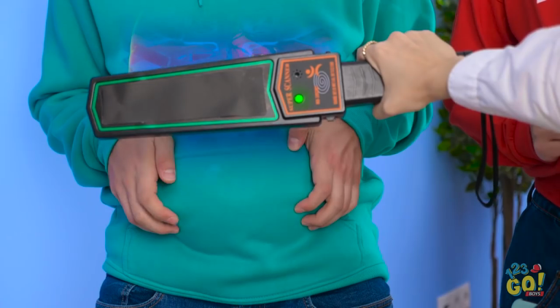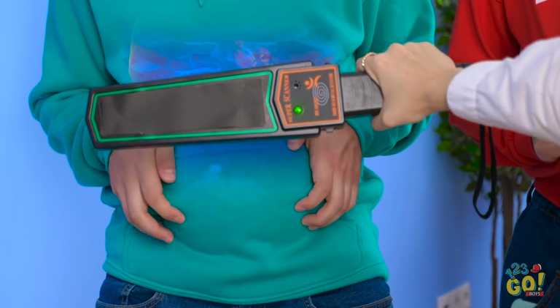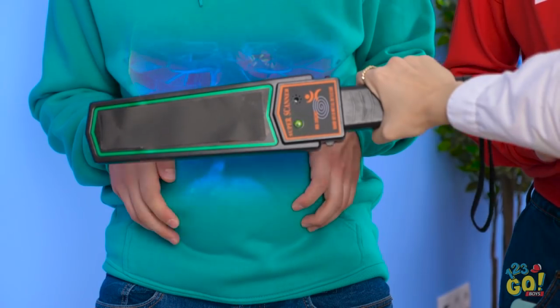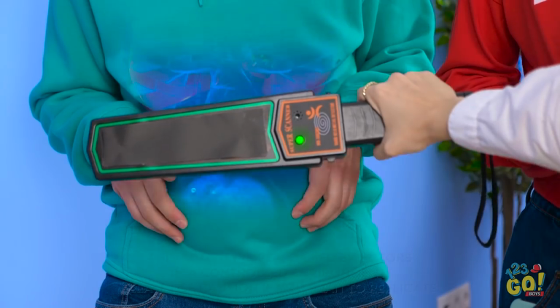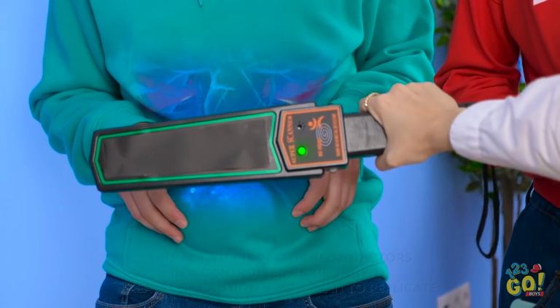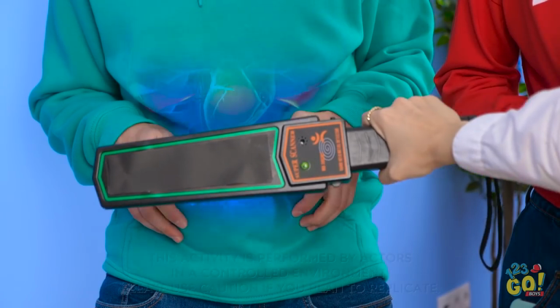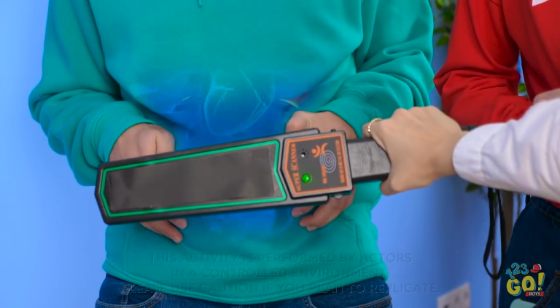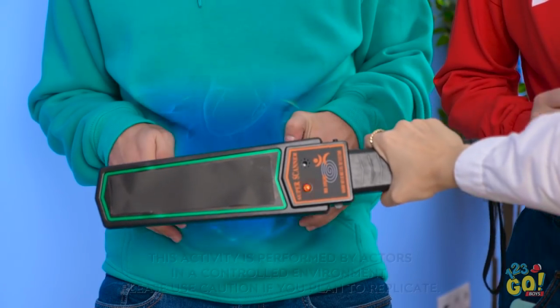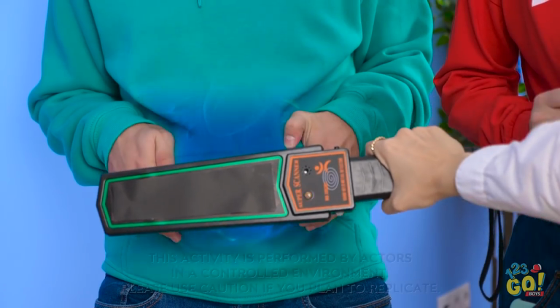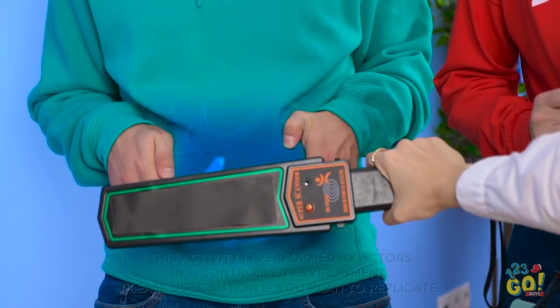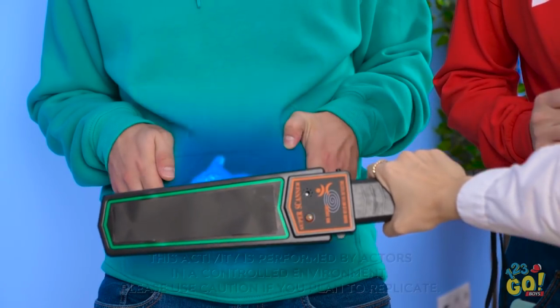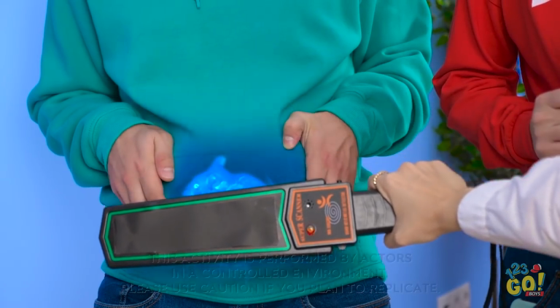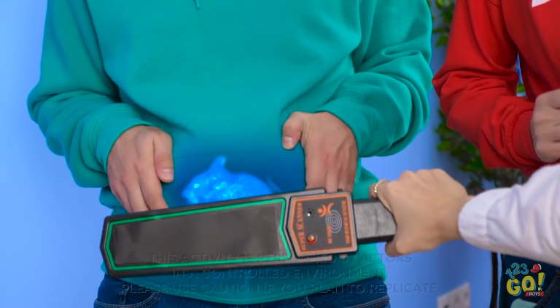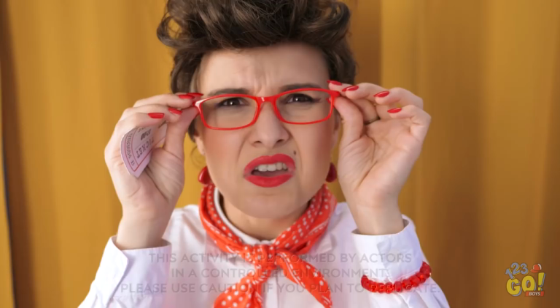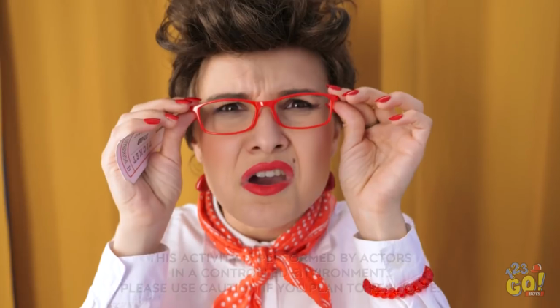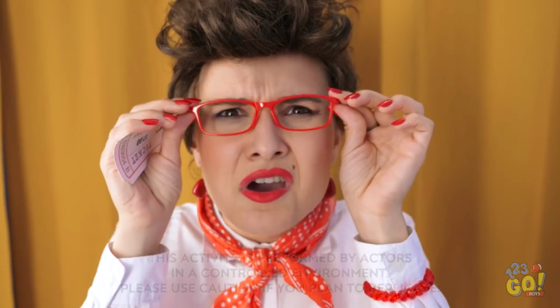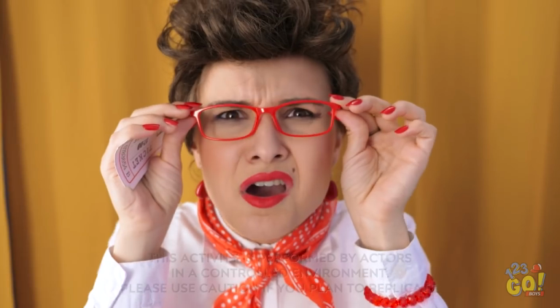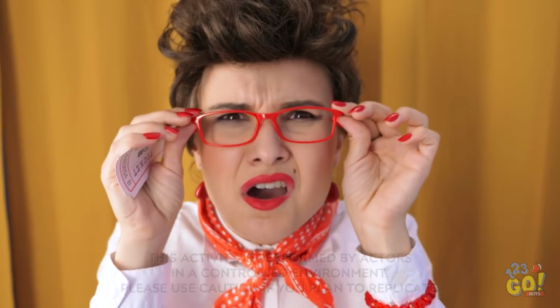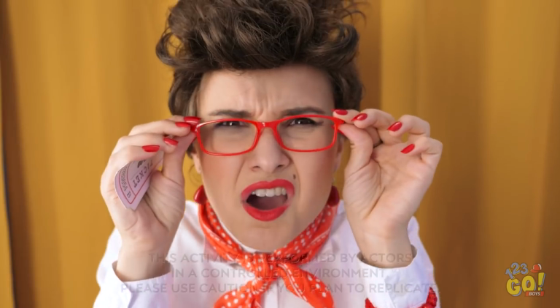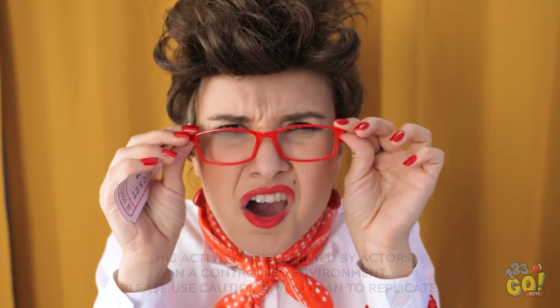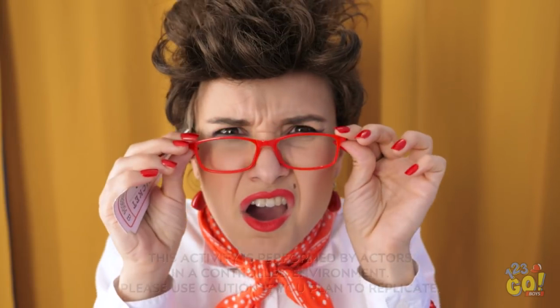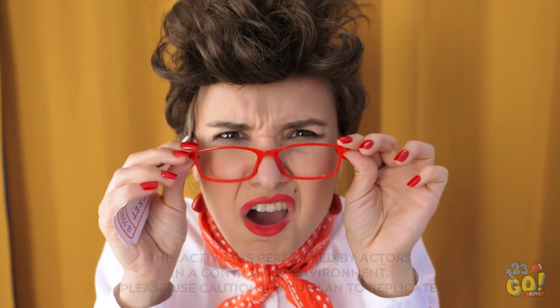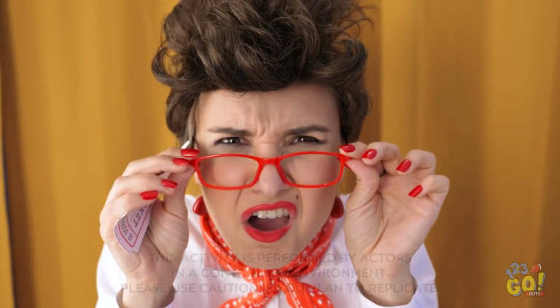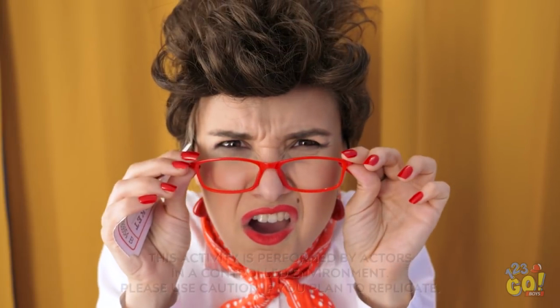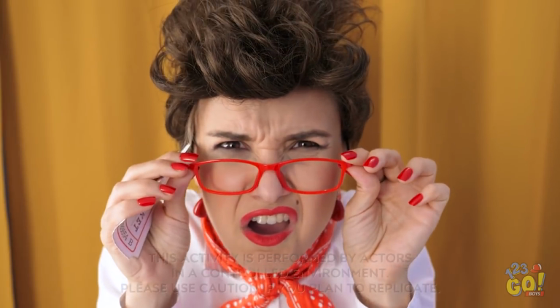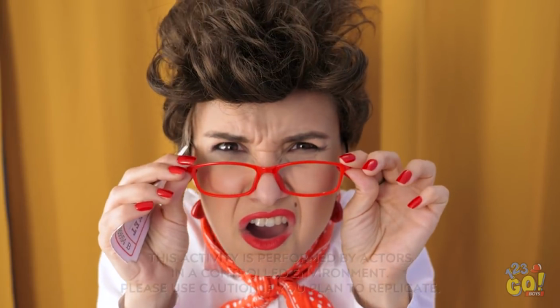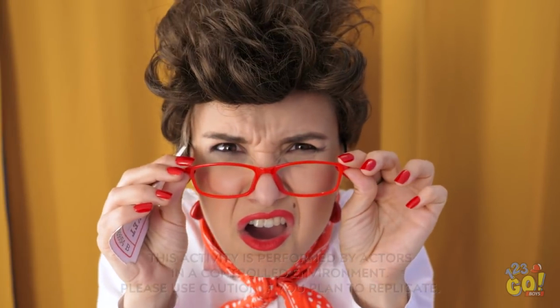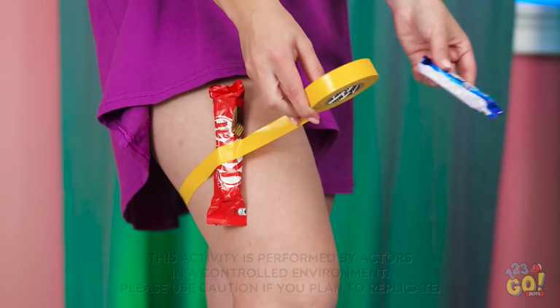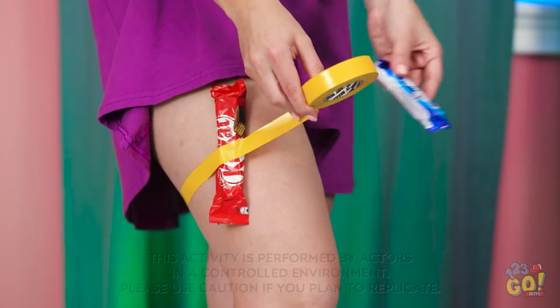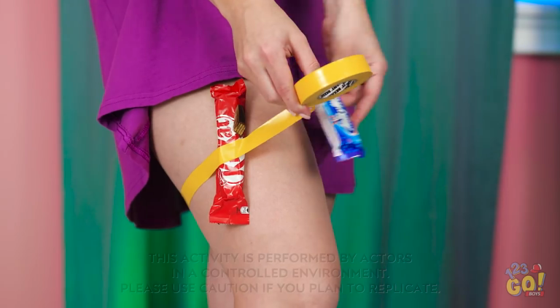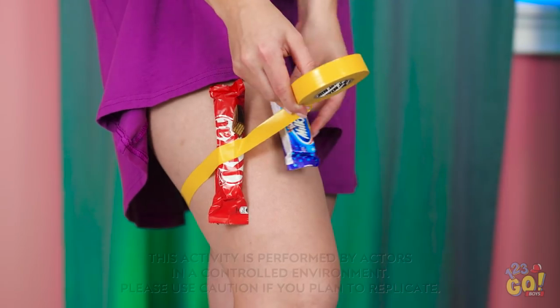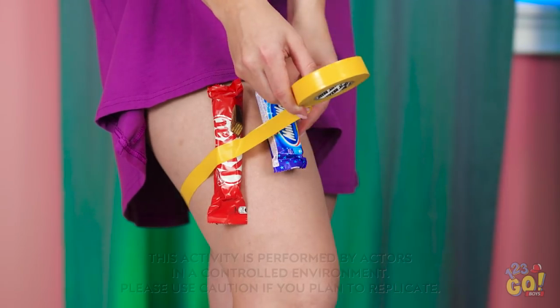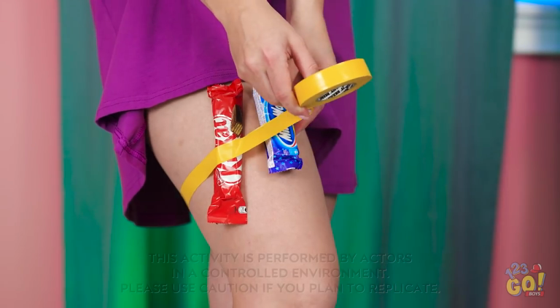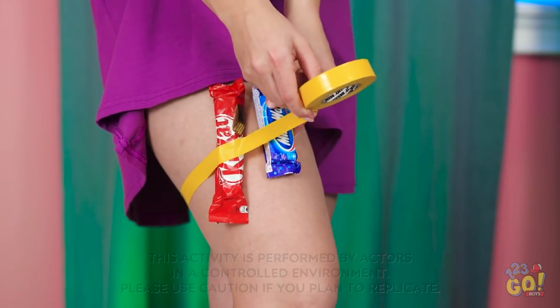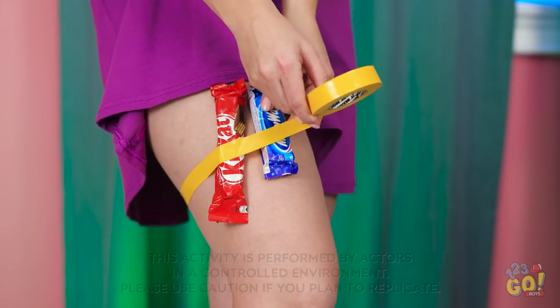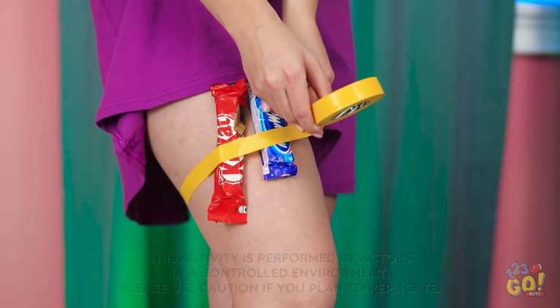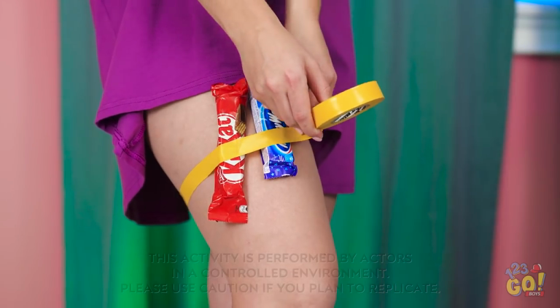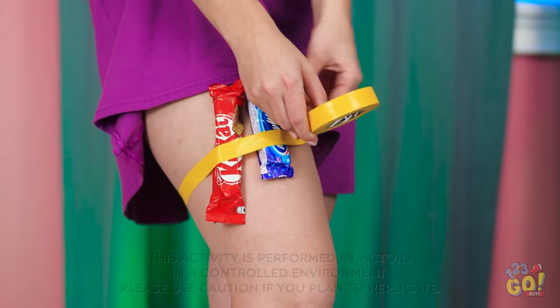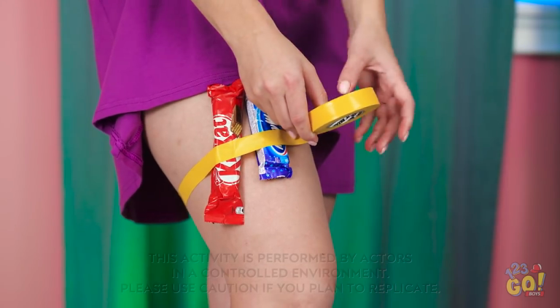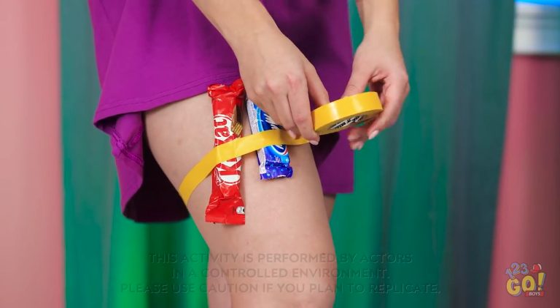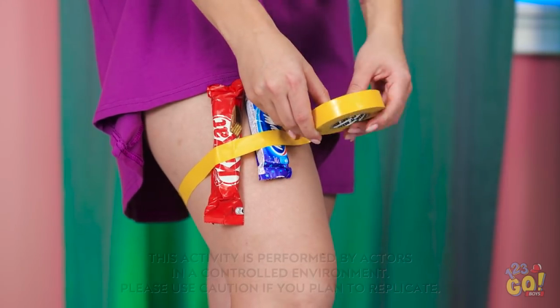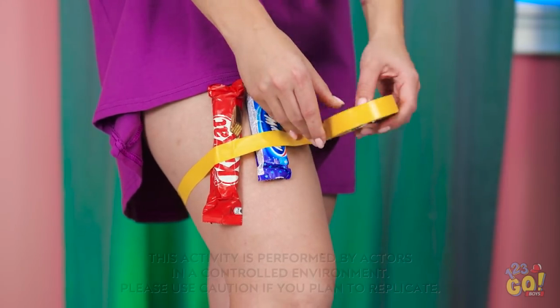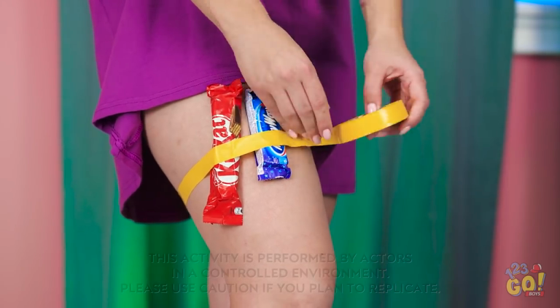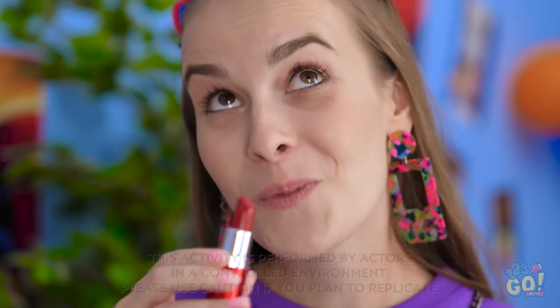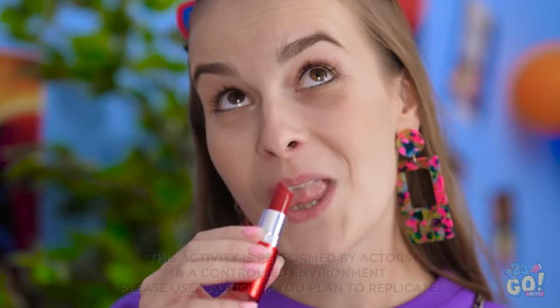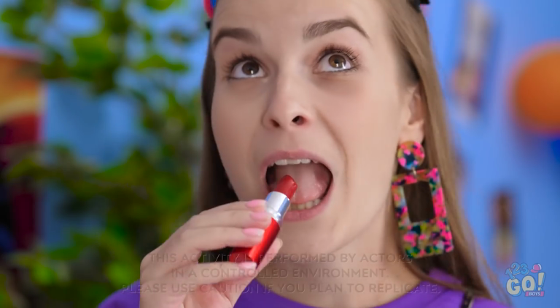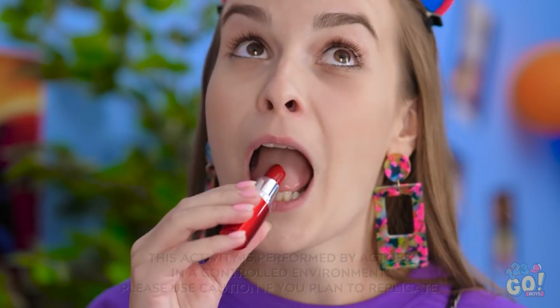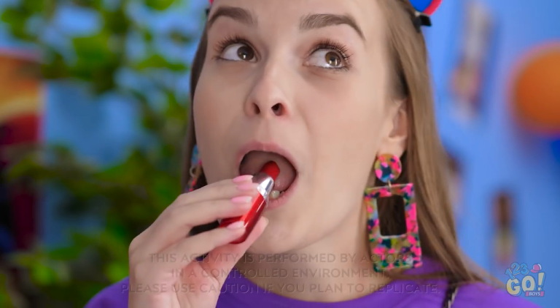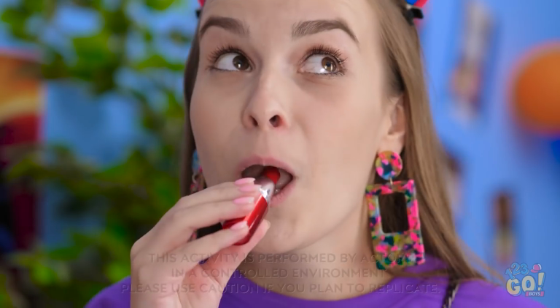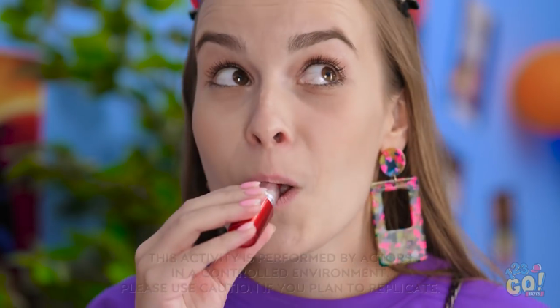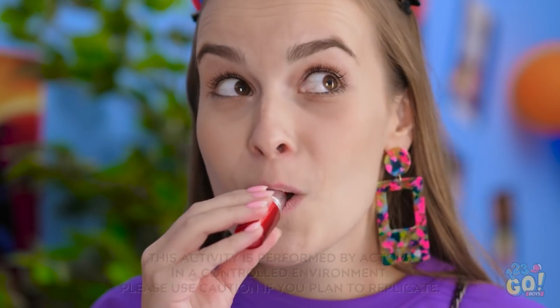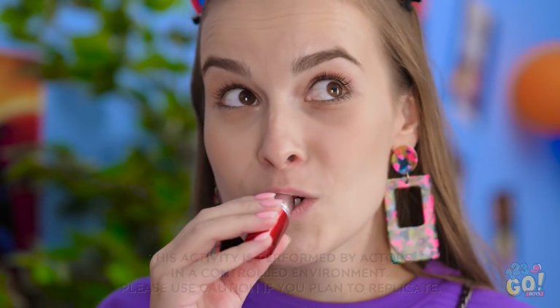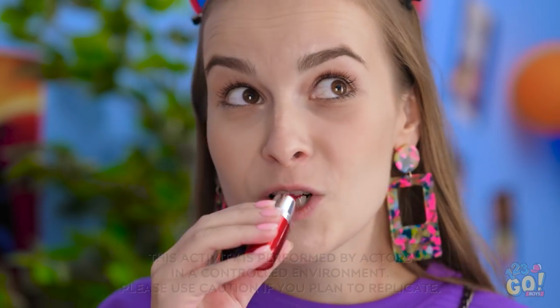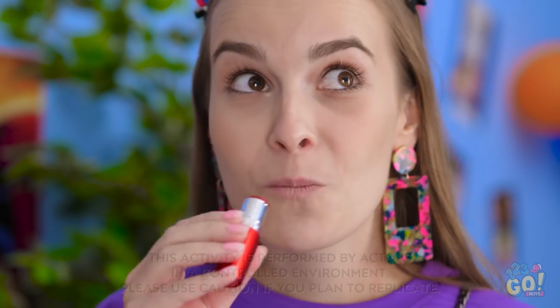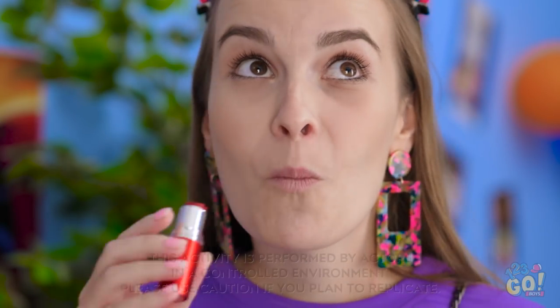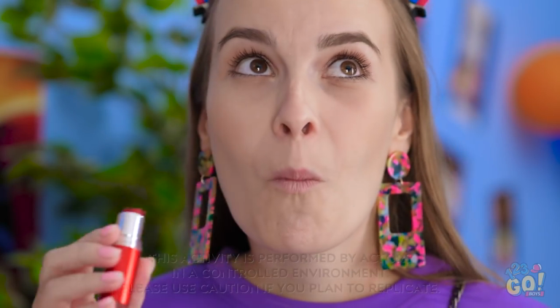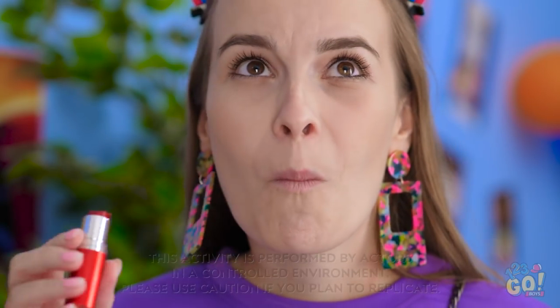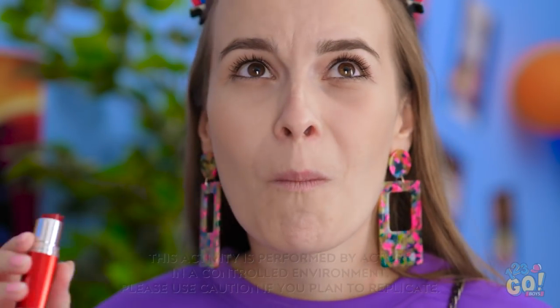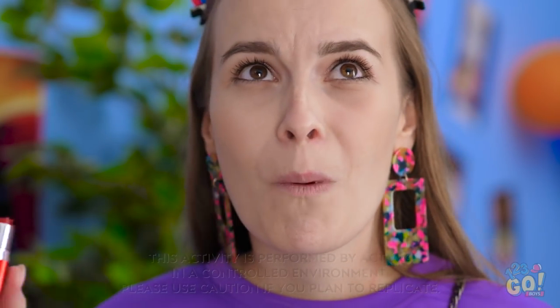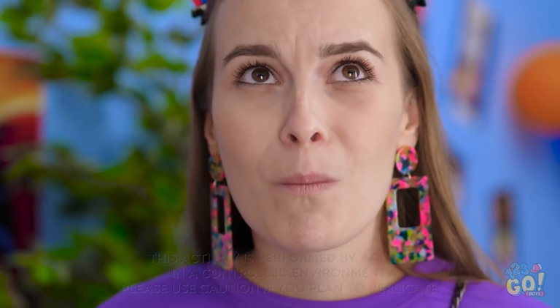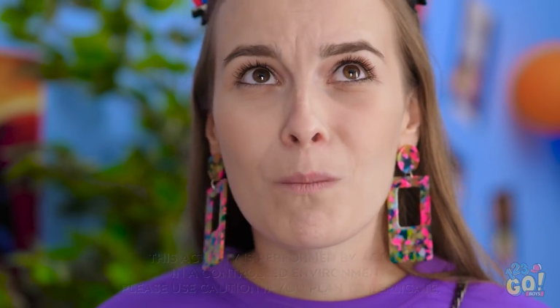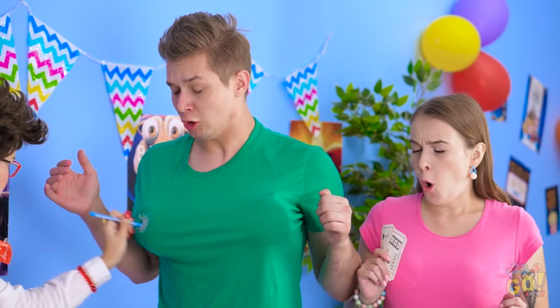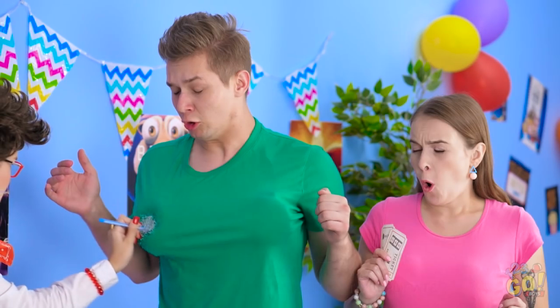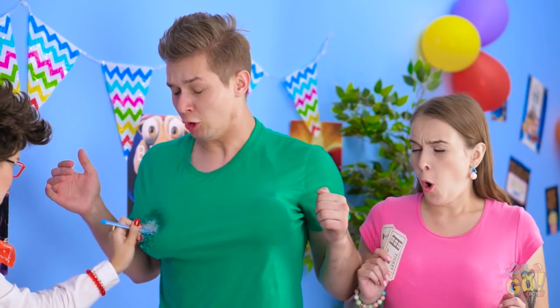Having trouble sneaking in snacks? Stick with us, and we'll show you everything you need to know.